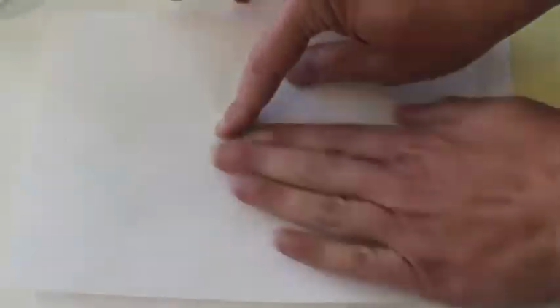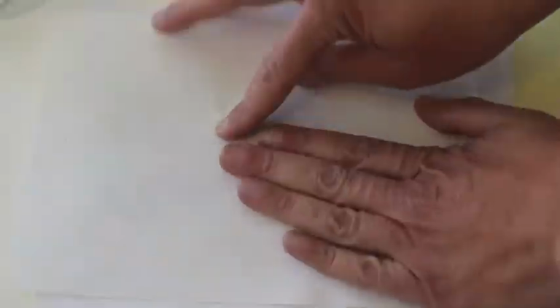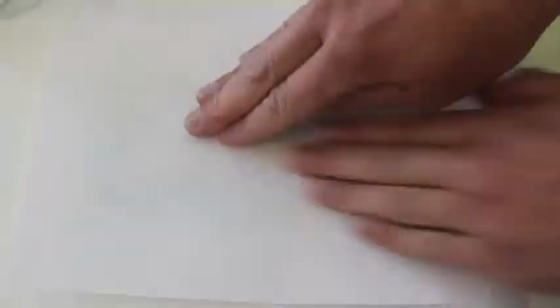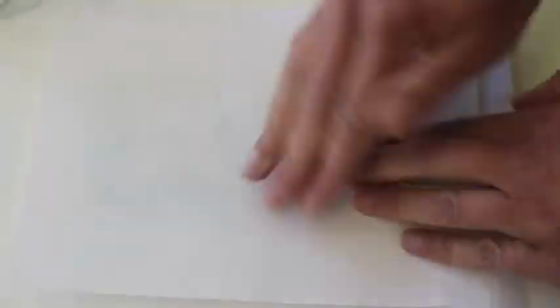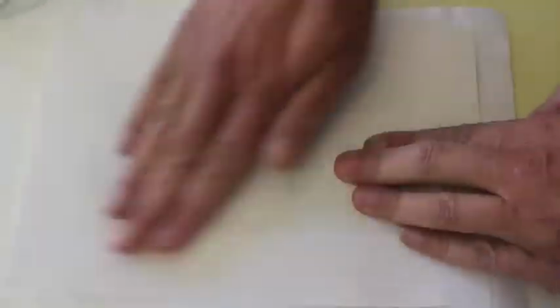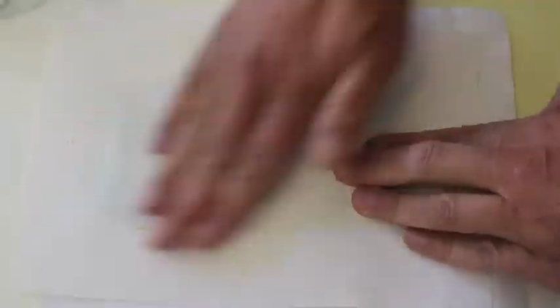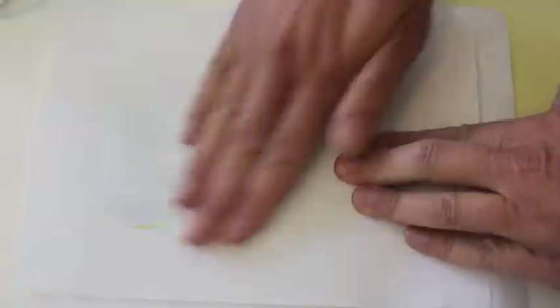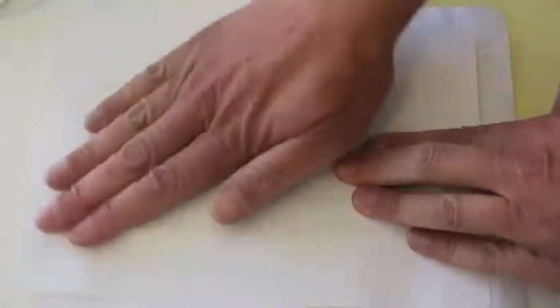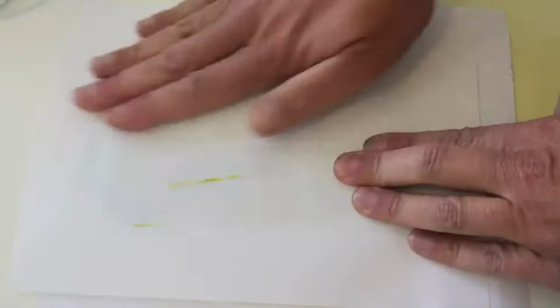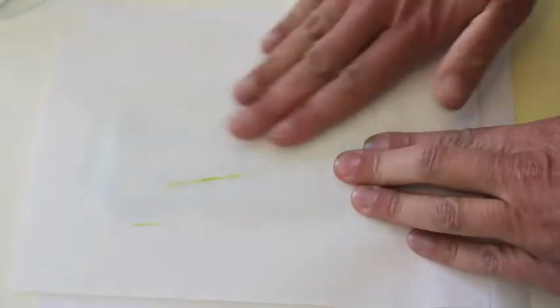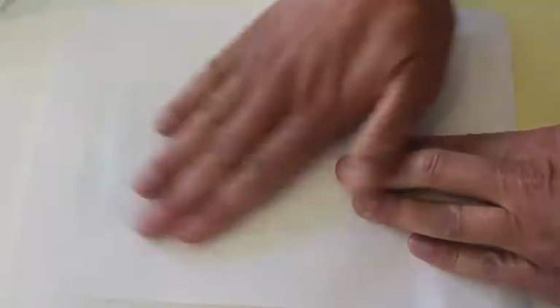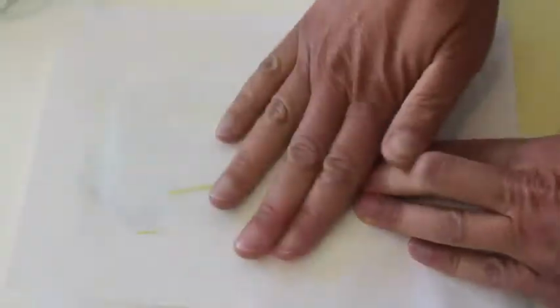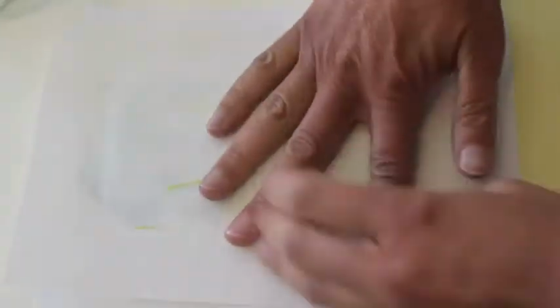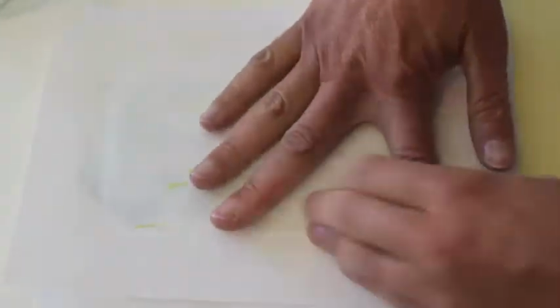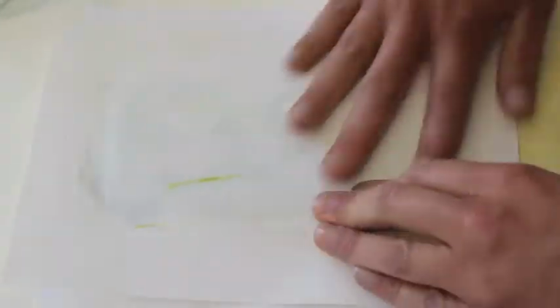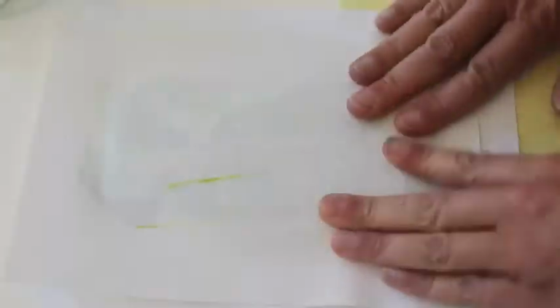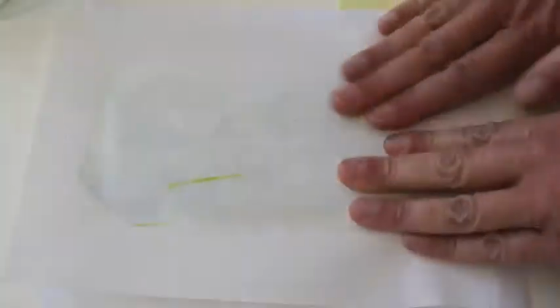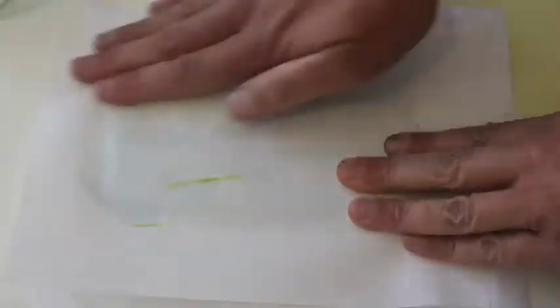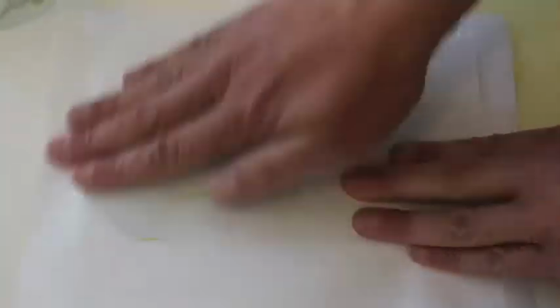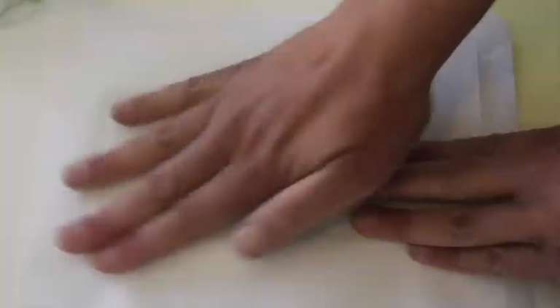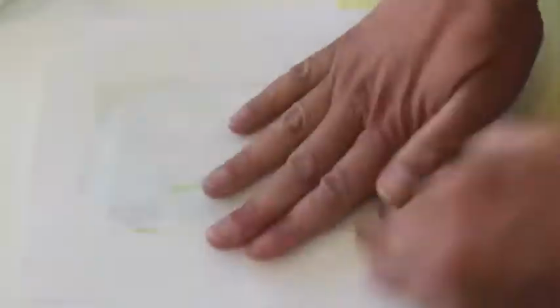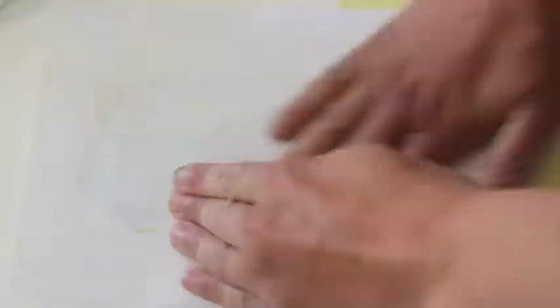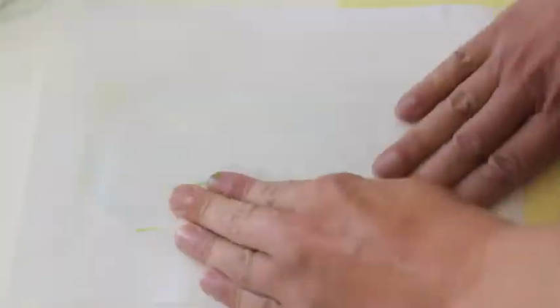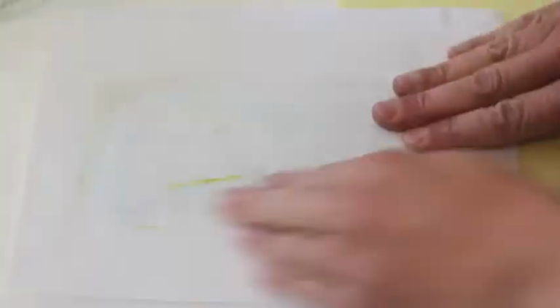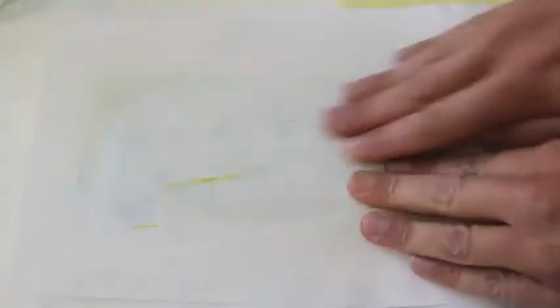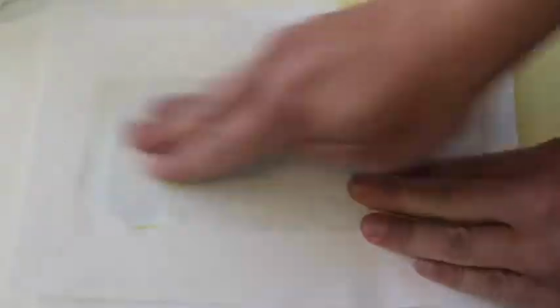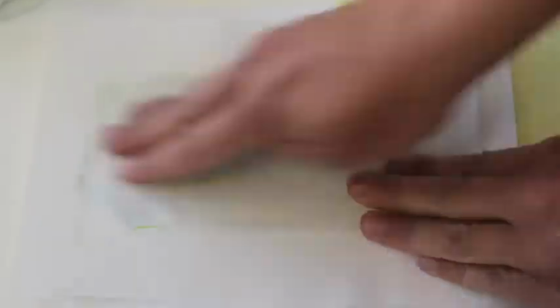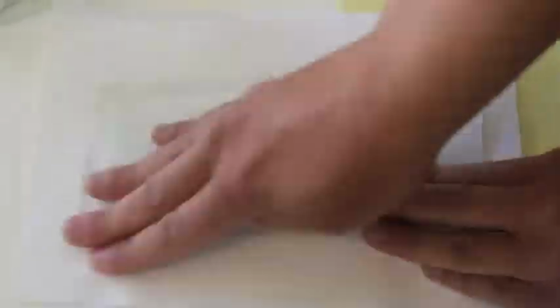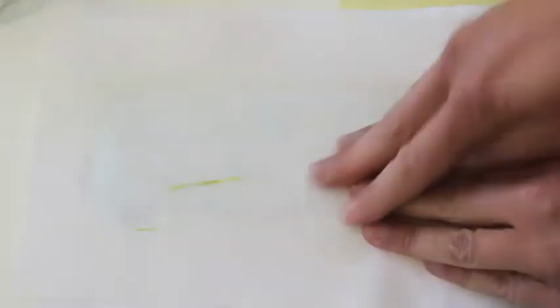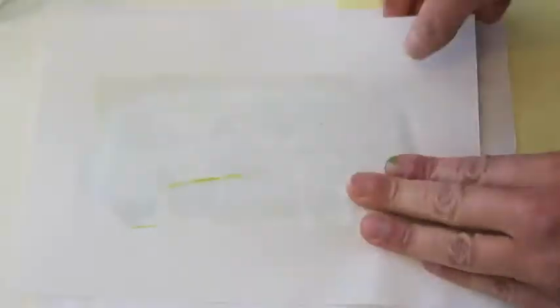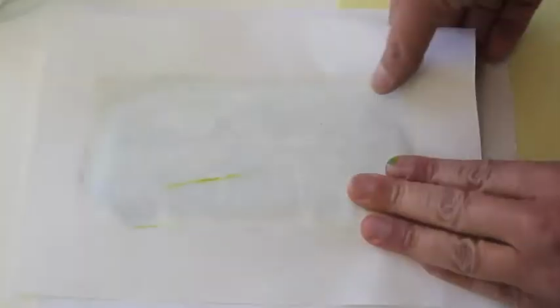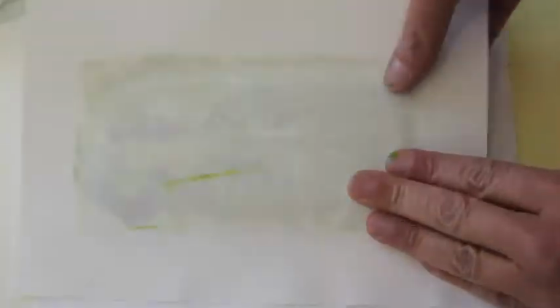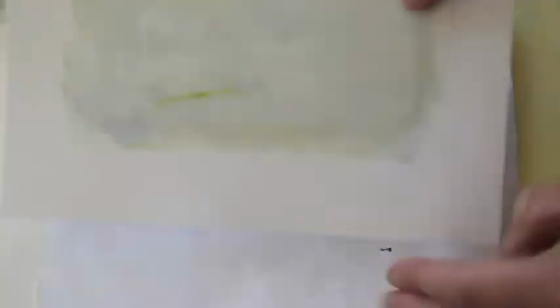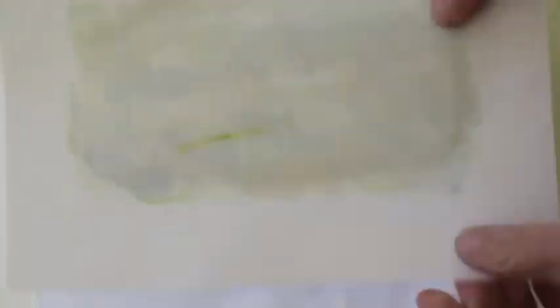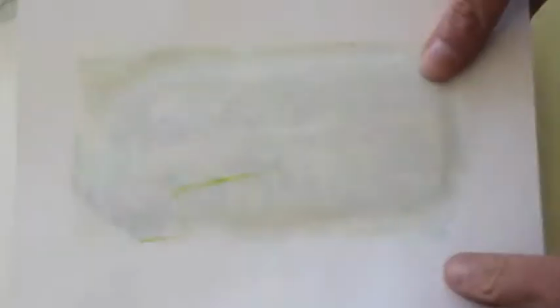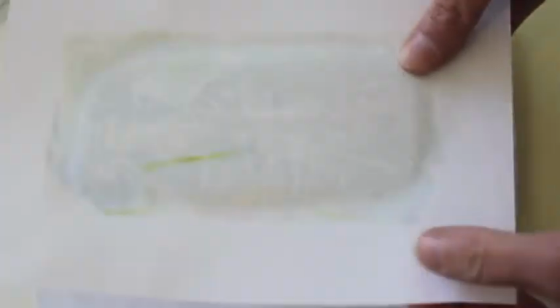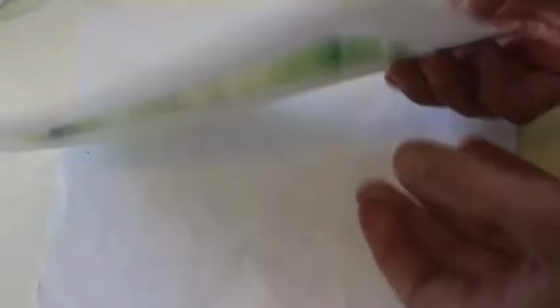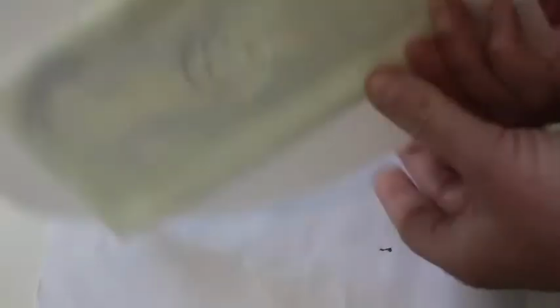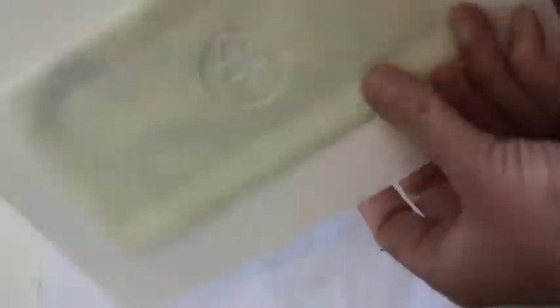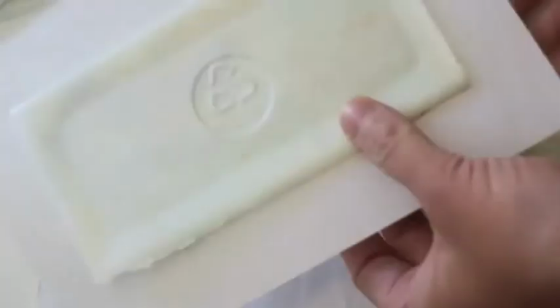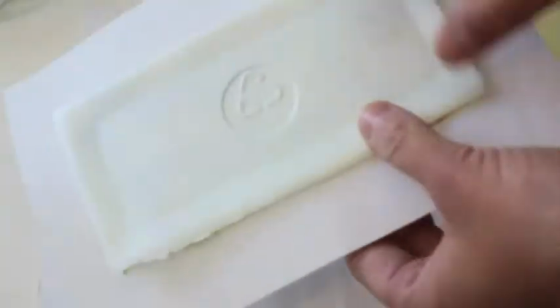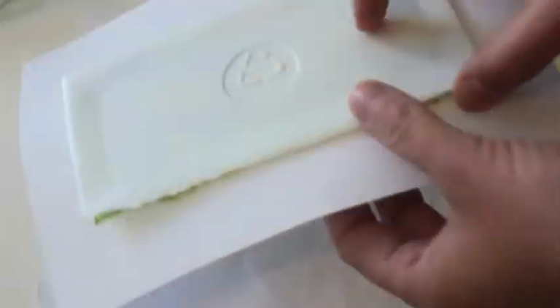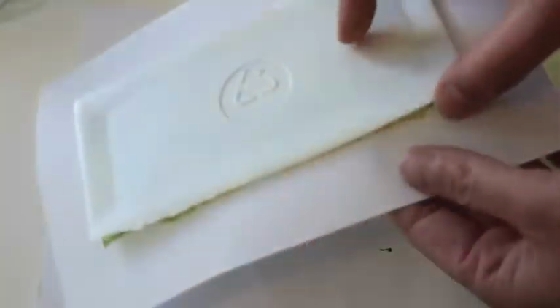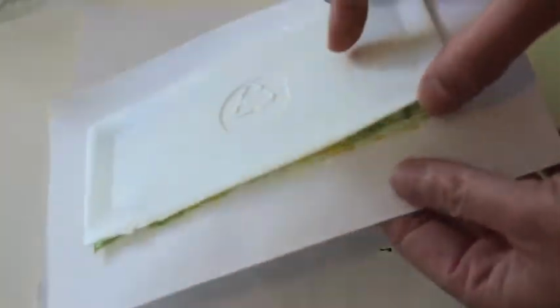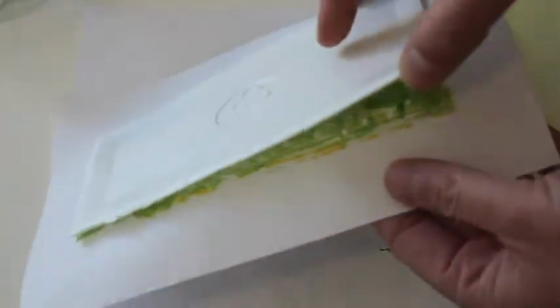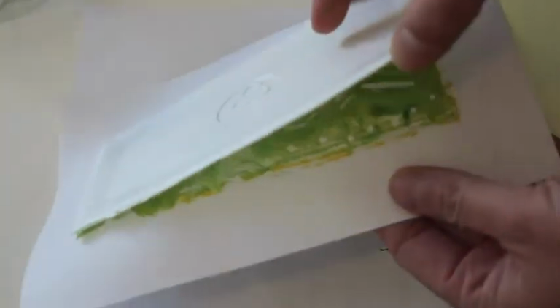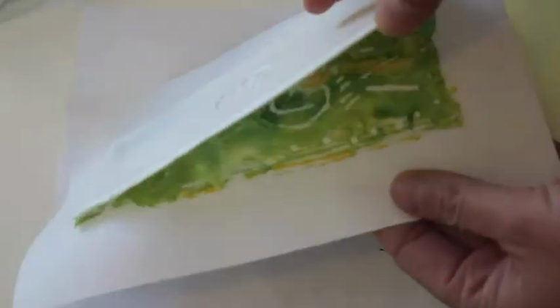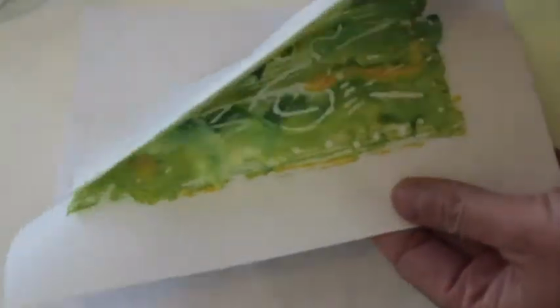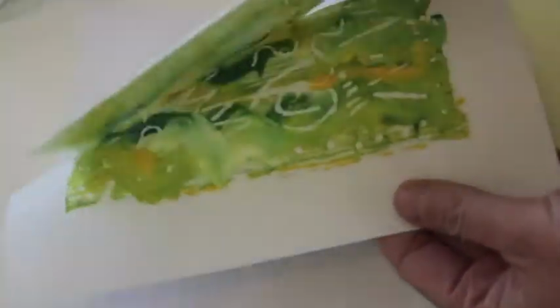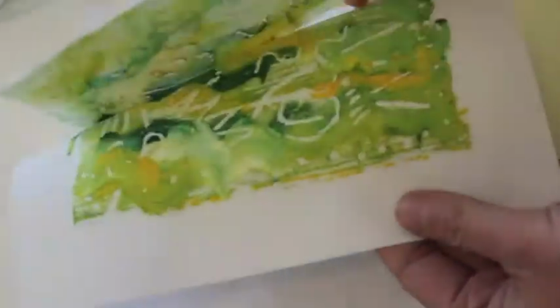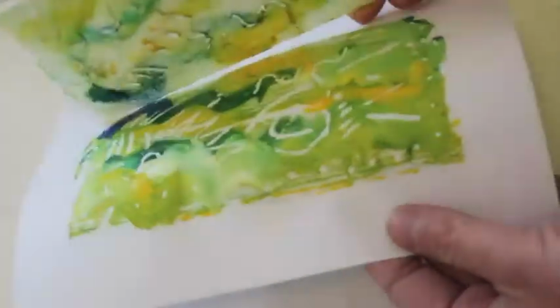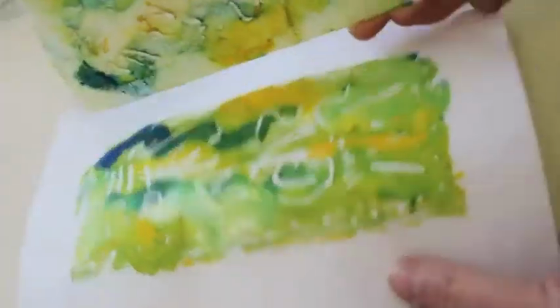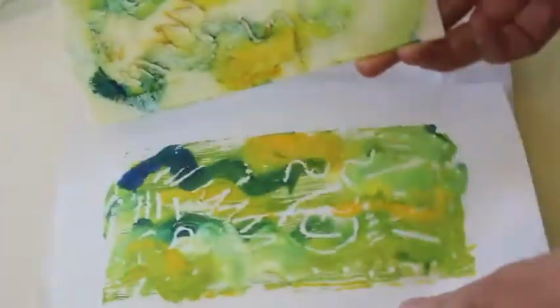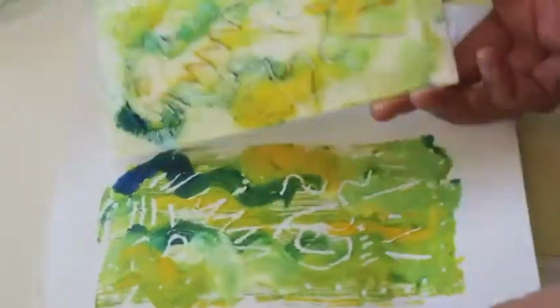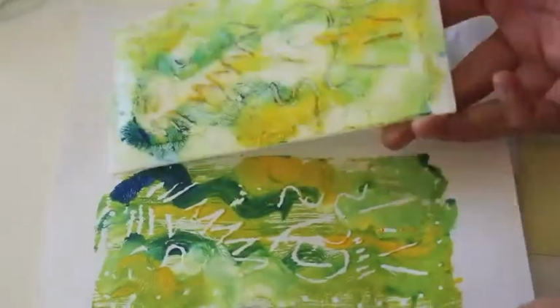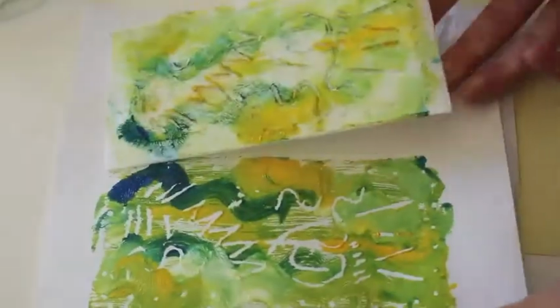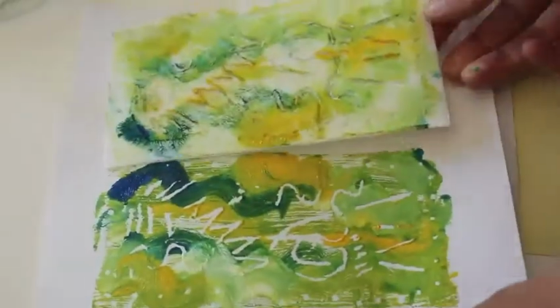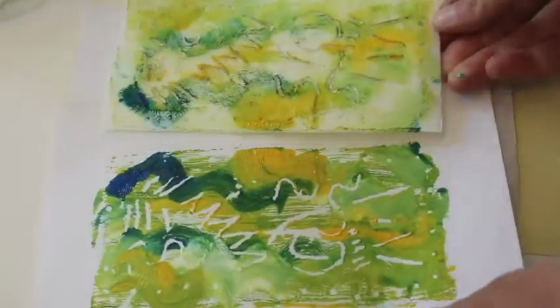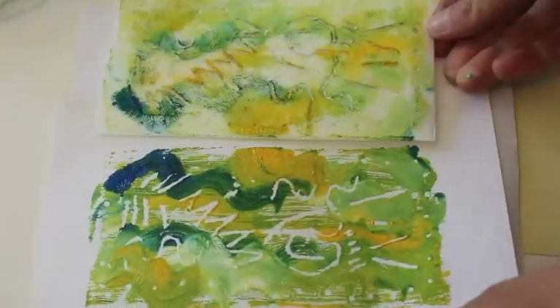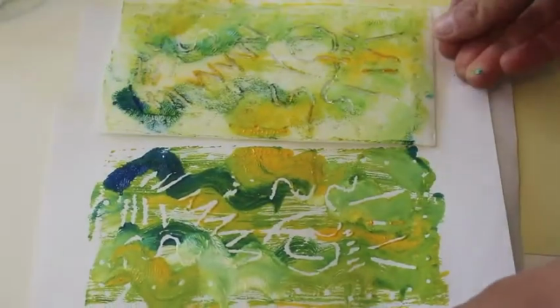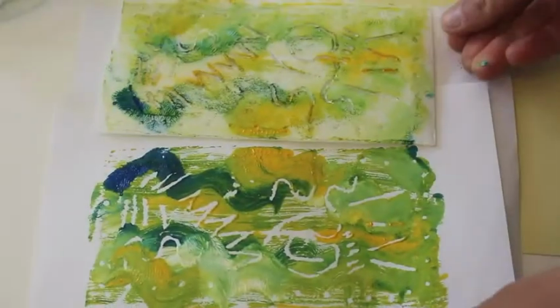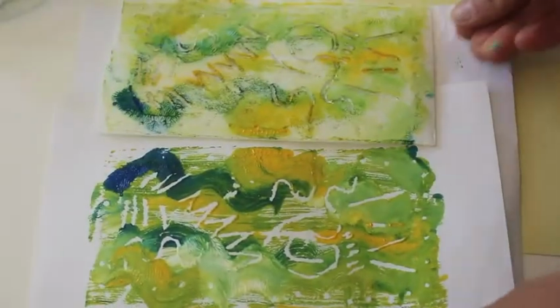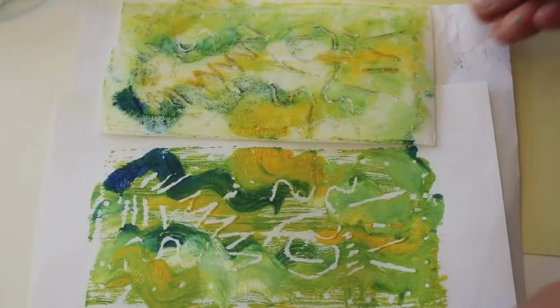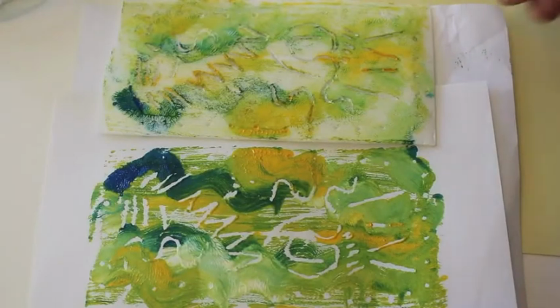Lay your paper on top and press down. Don't let the paper slip, and then peel it off.